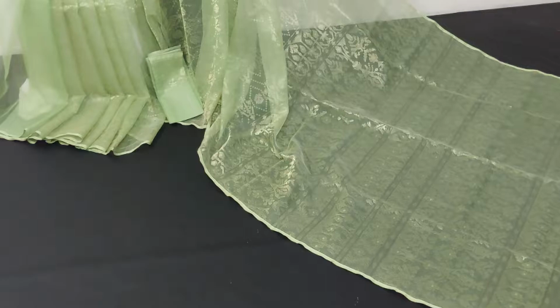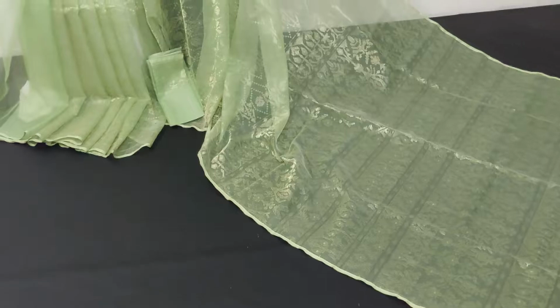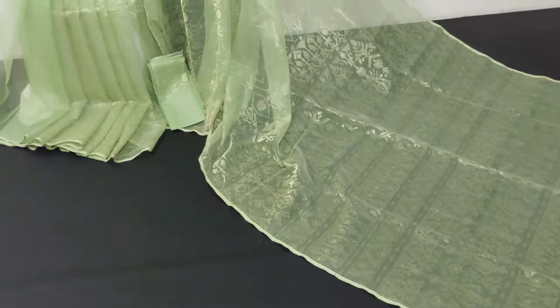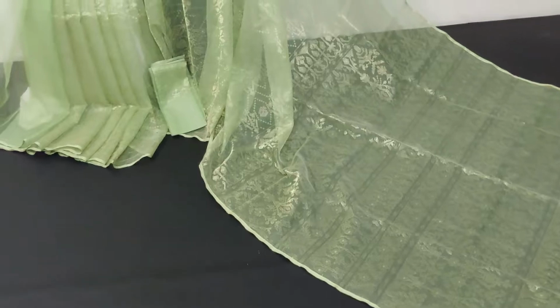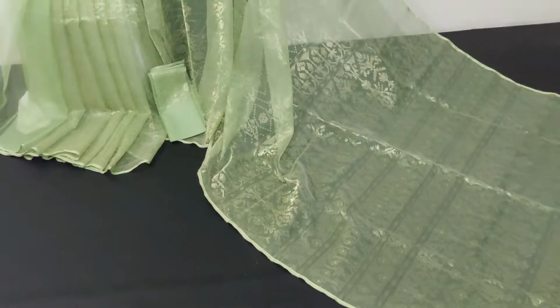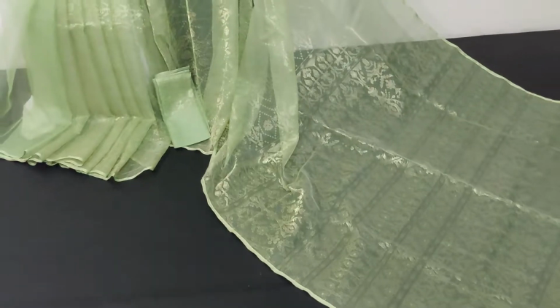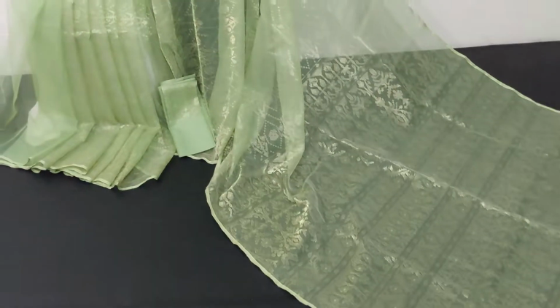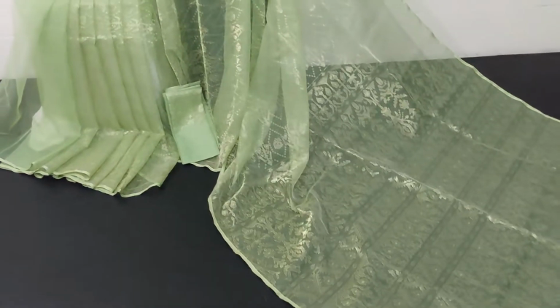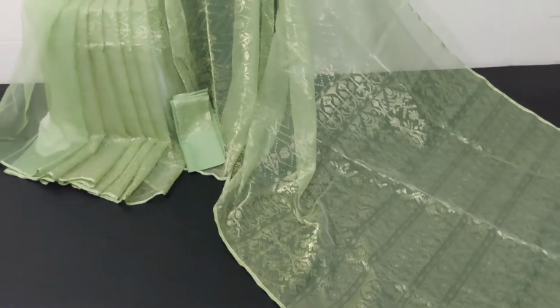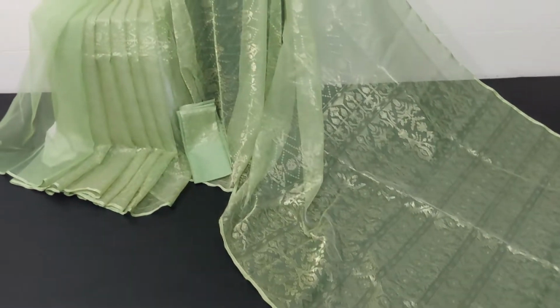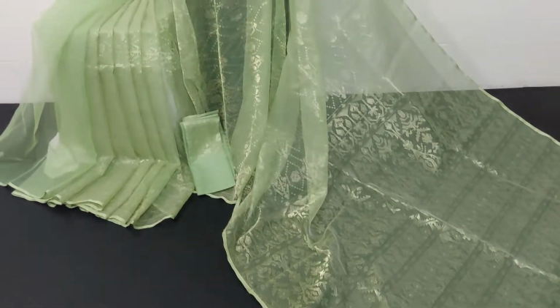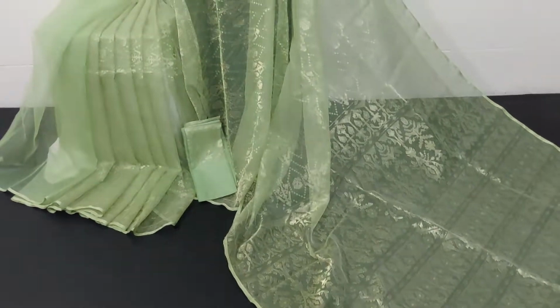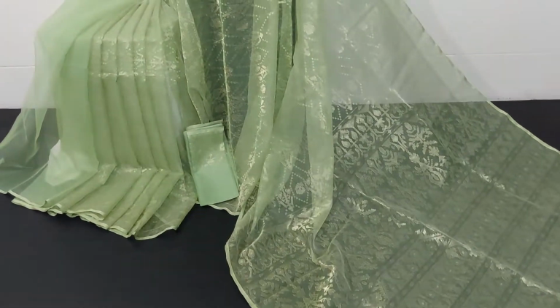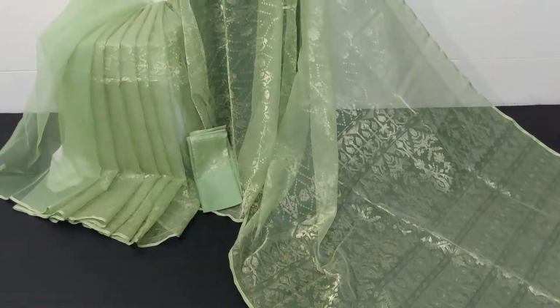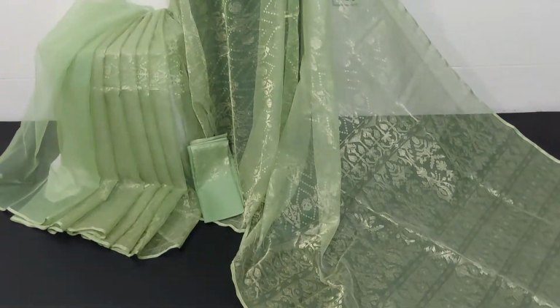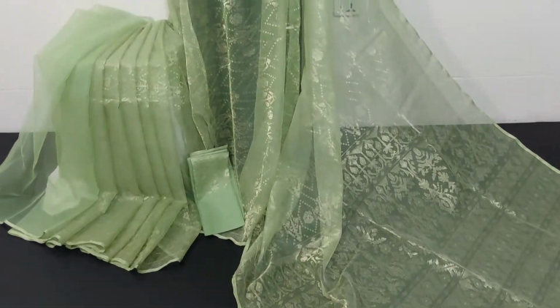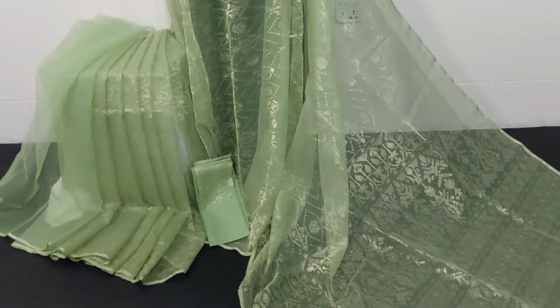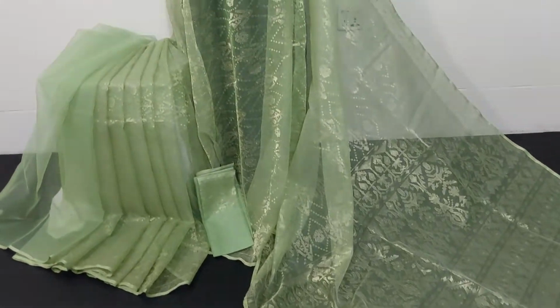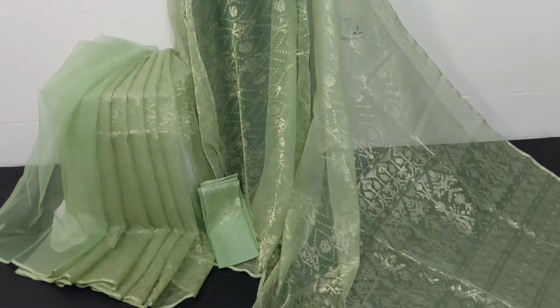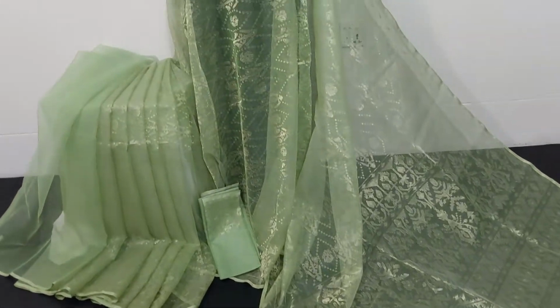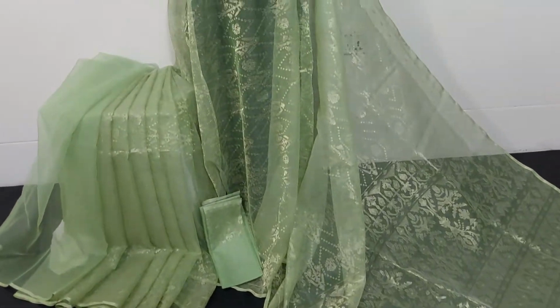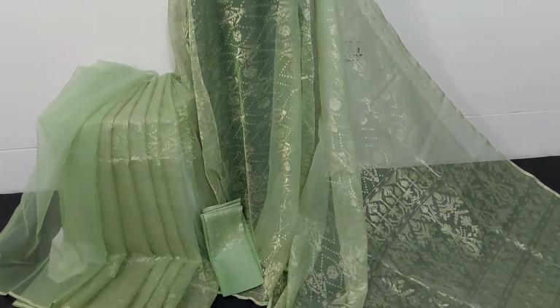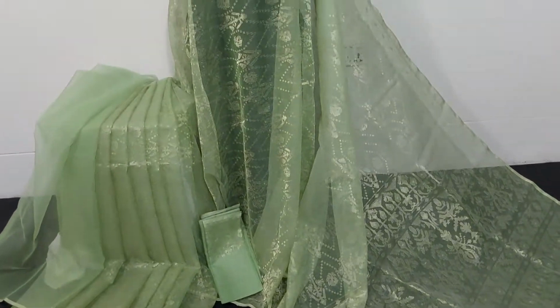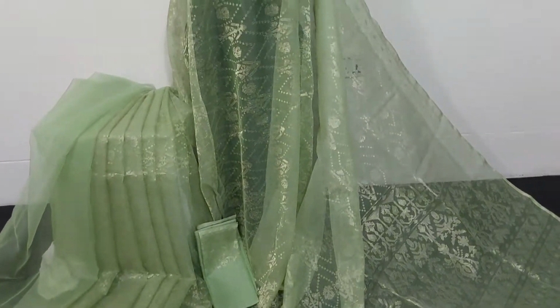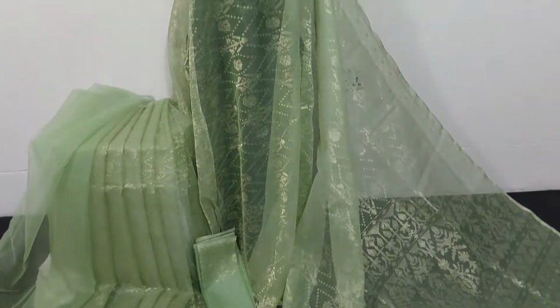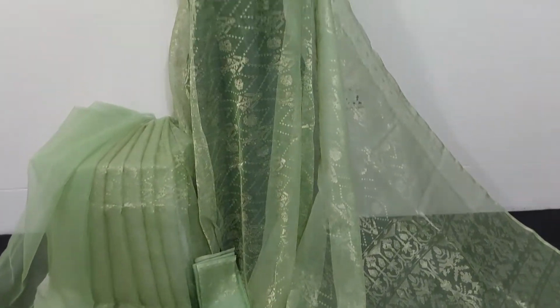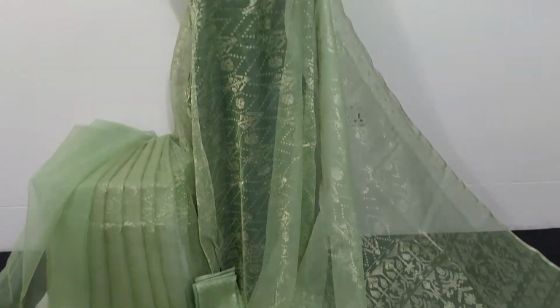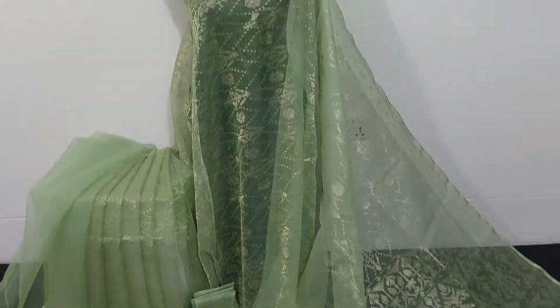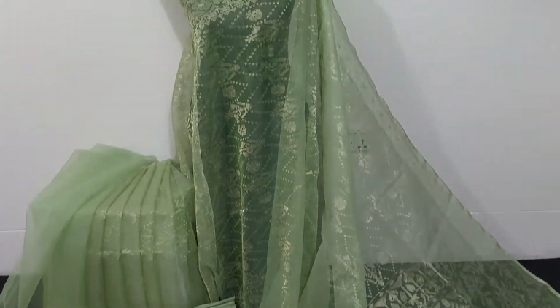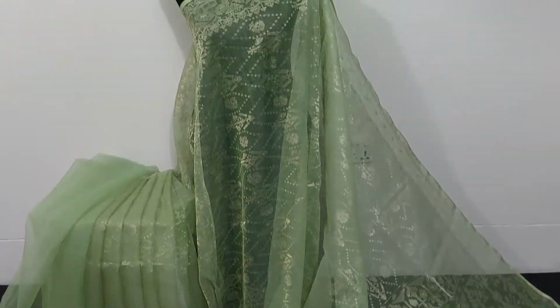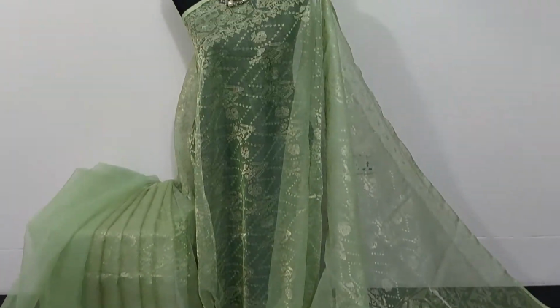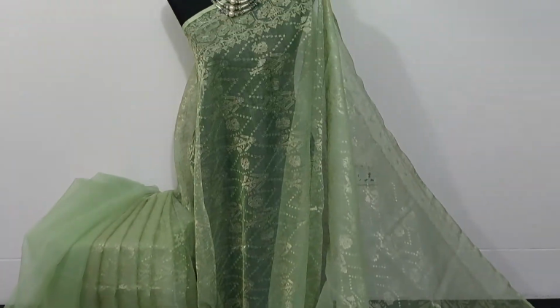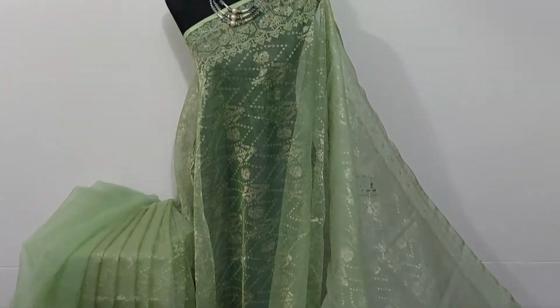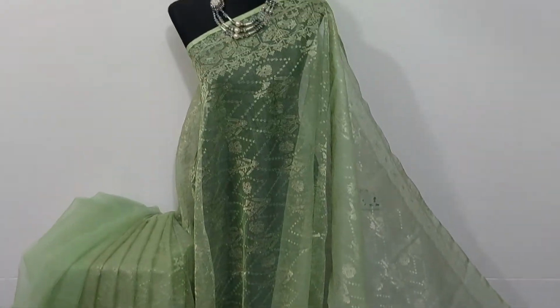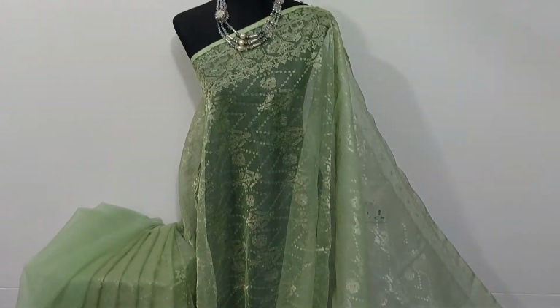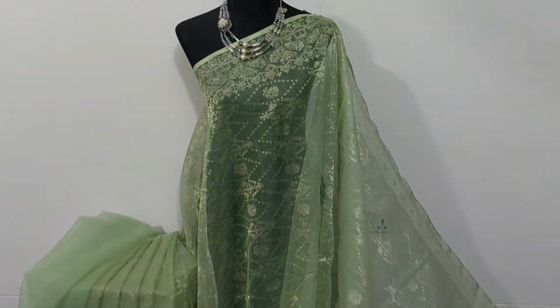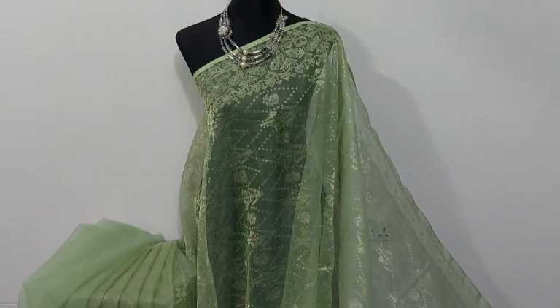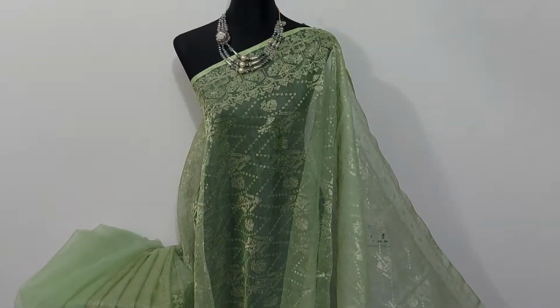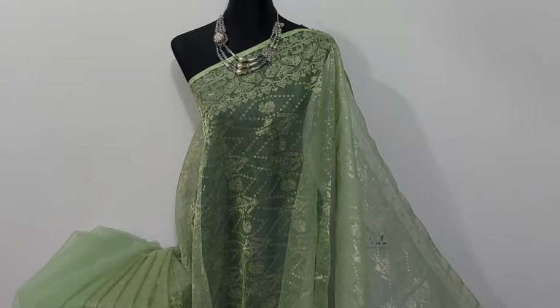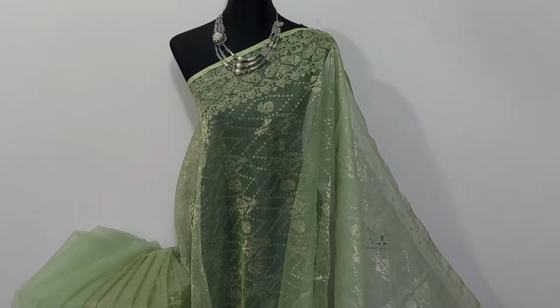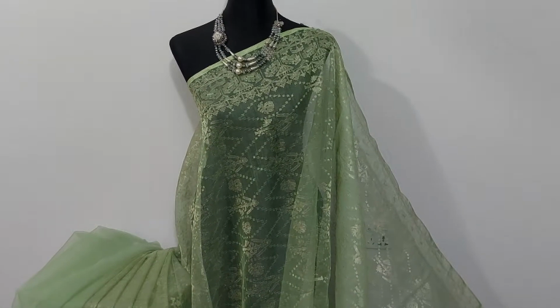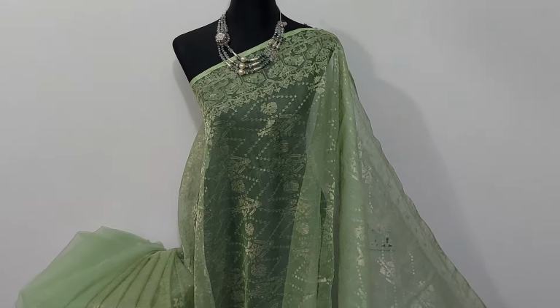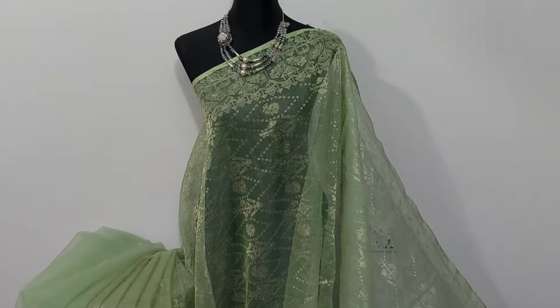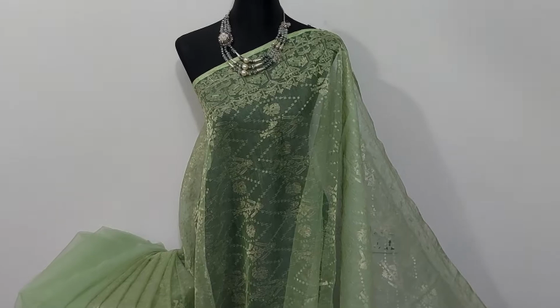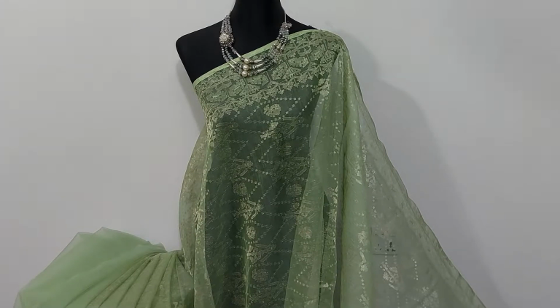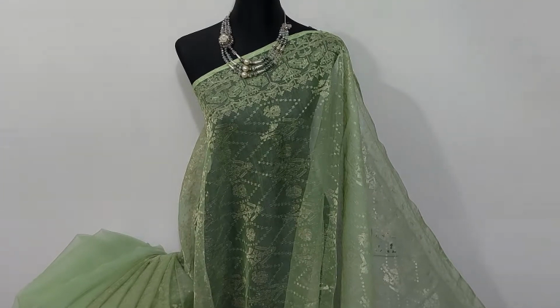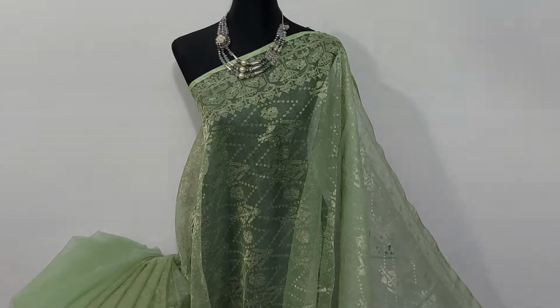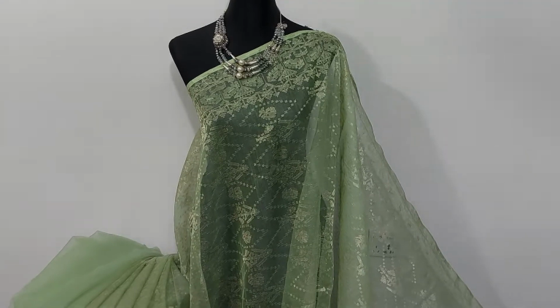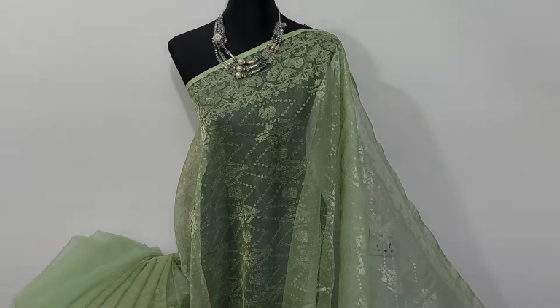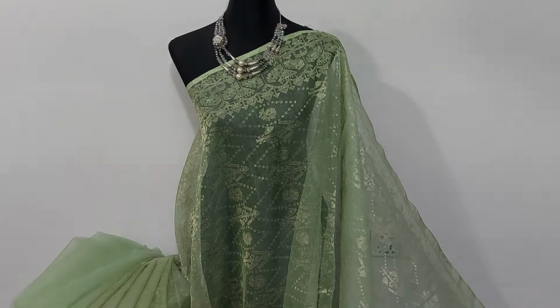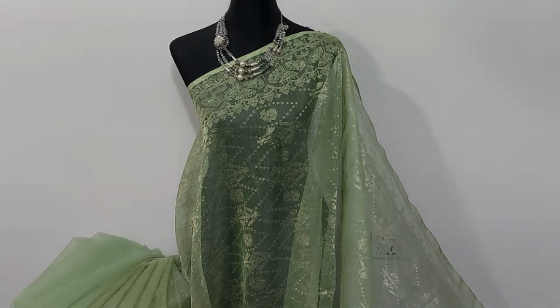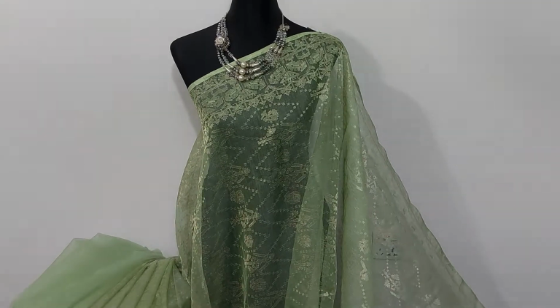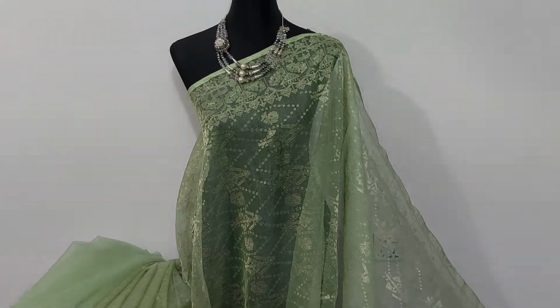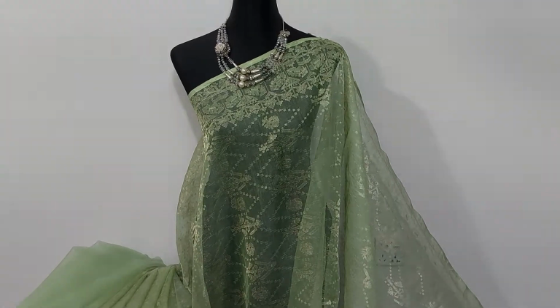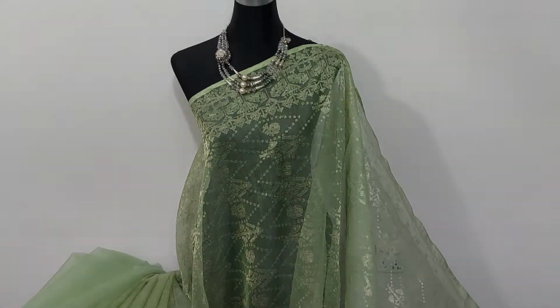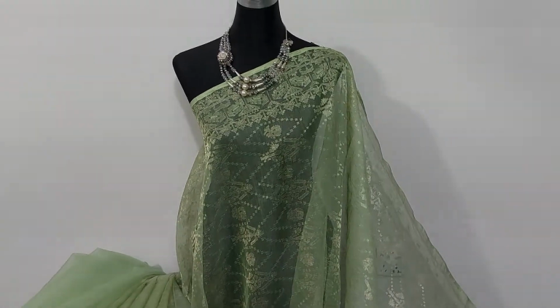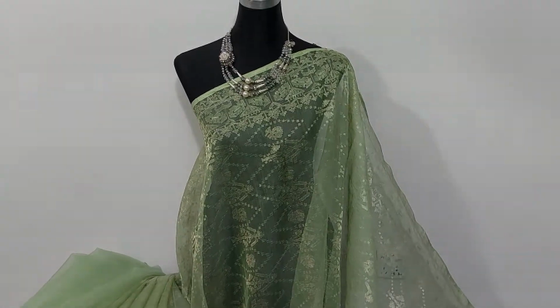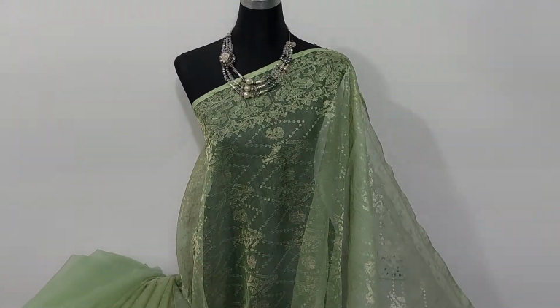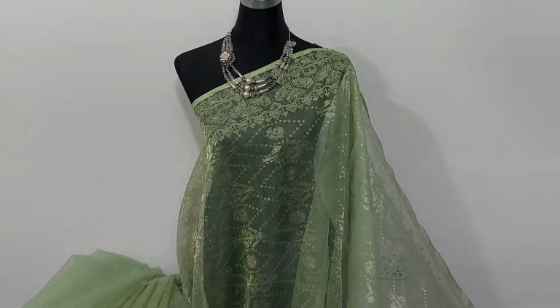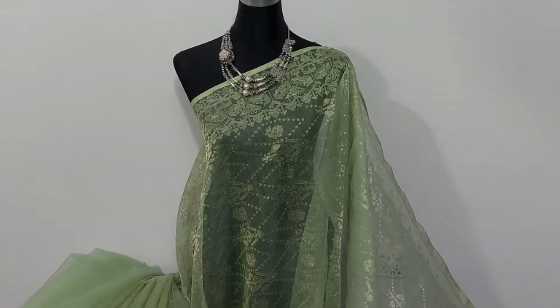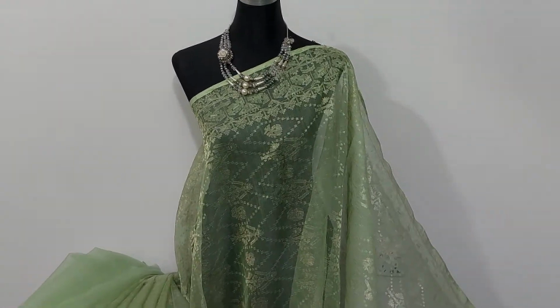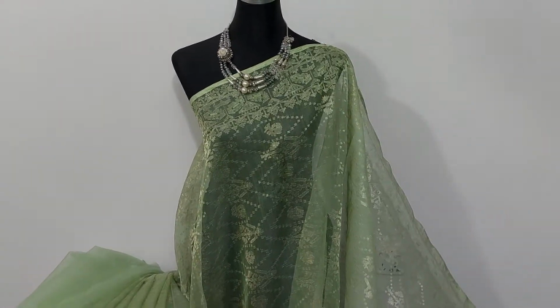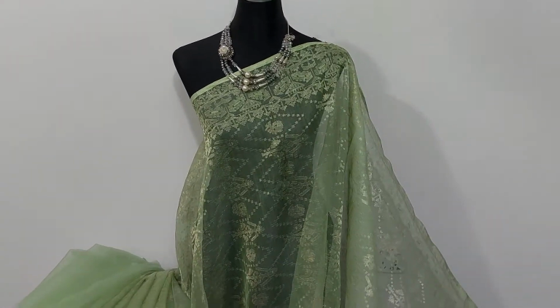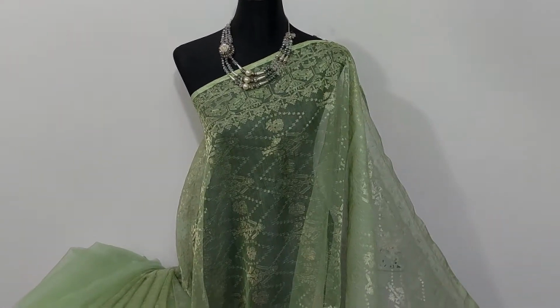Hello. I recommend this silk color combination.